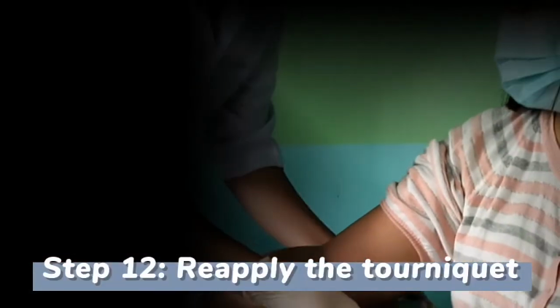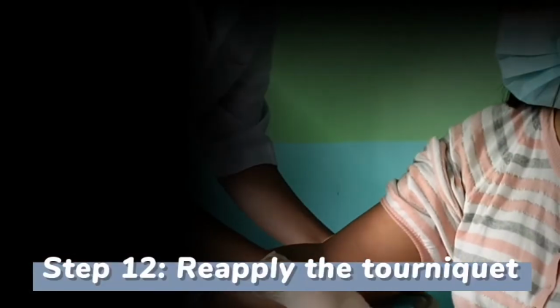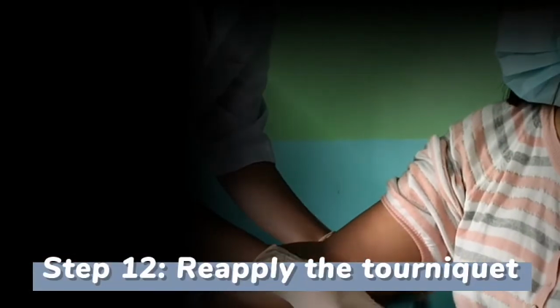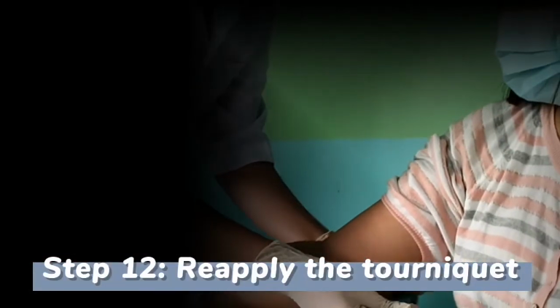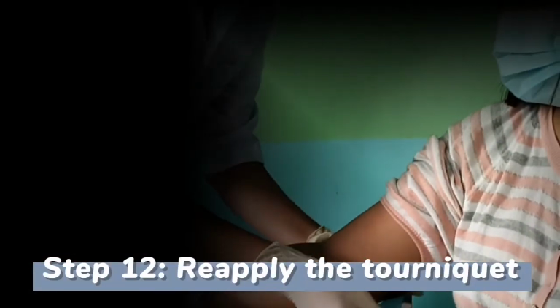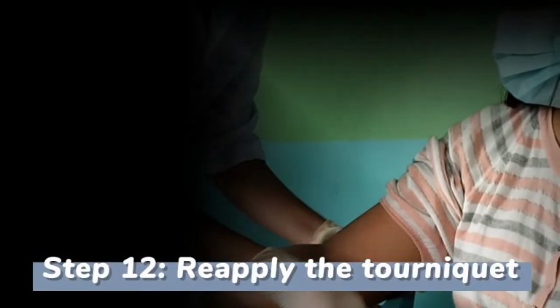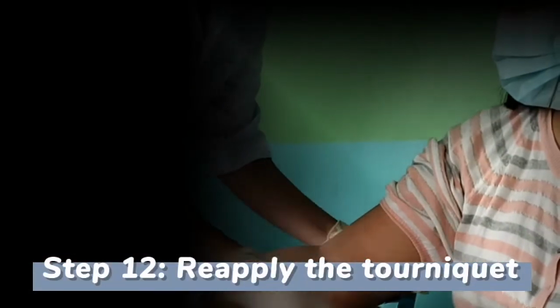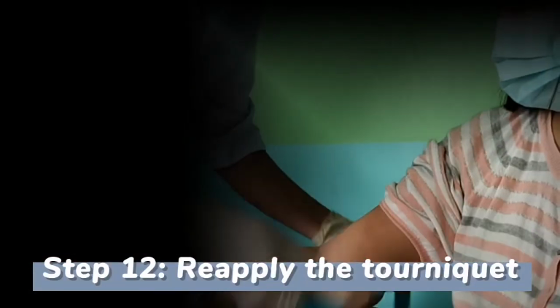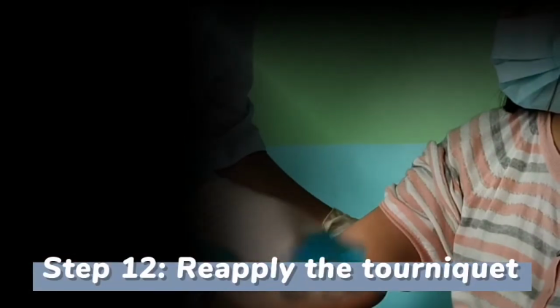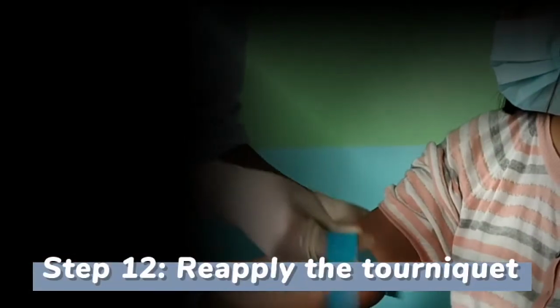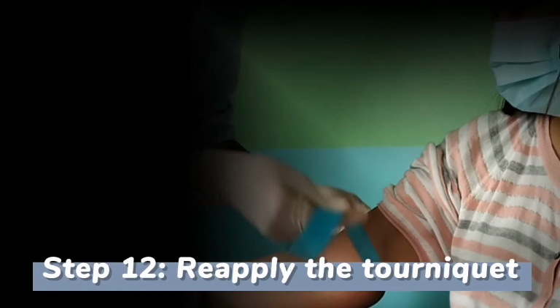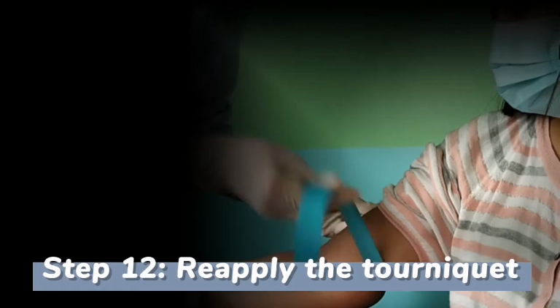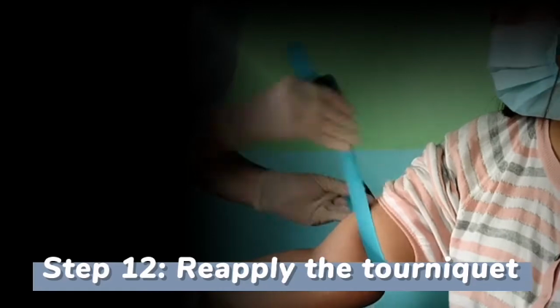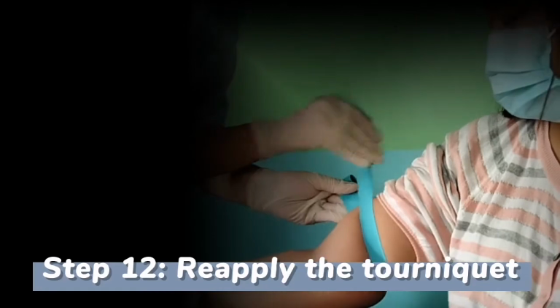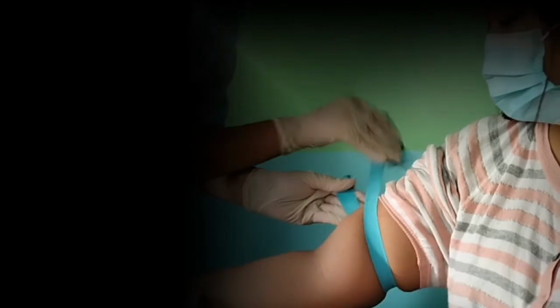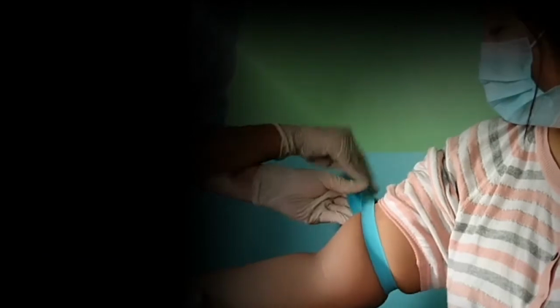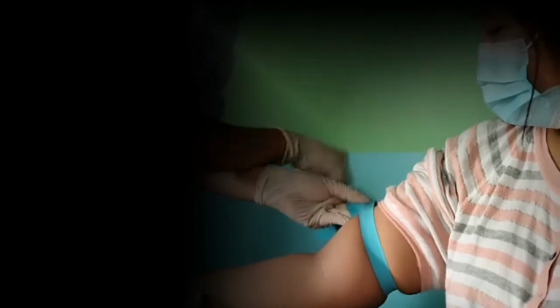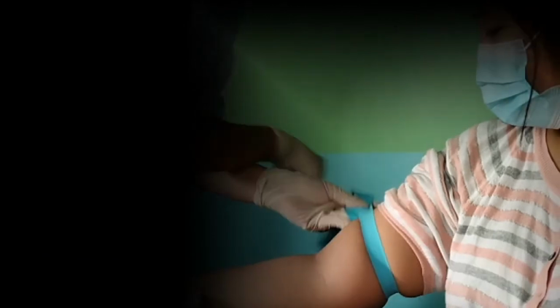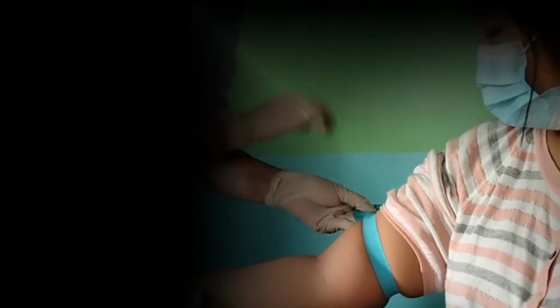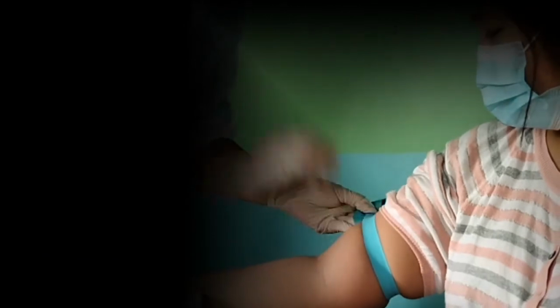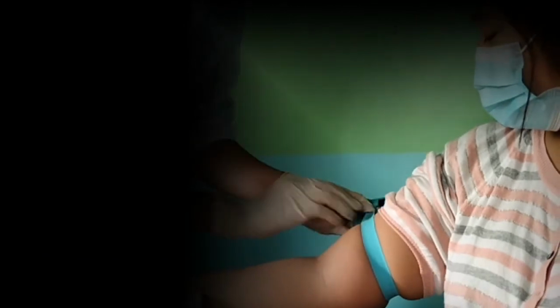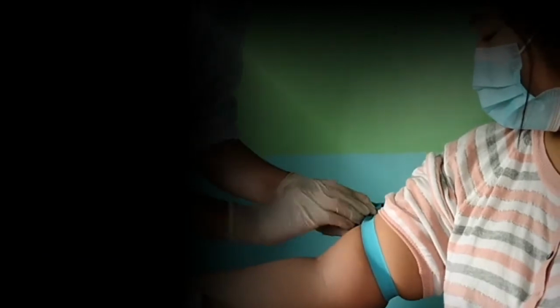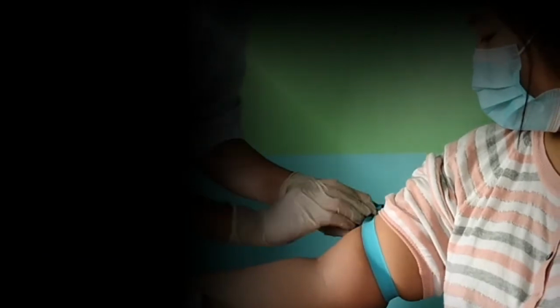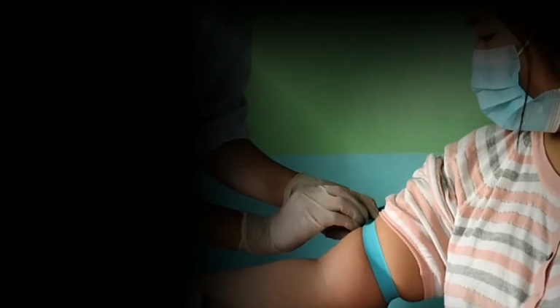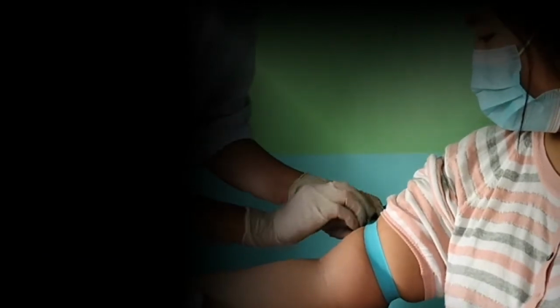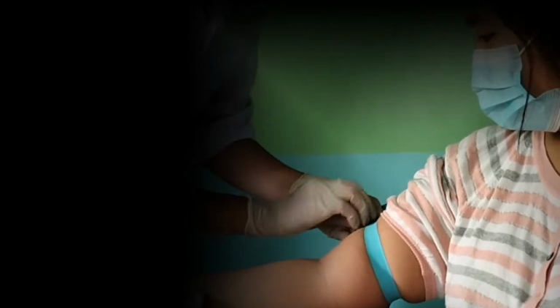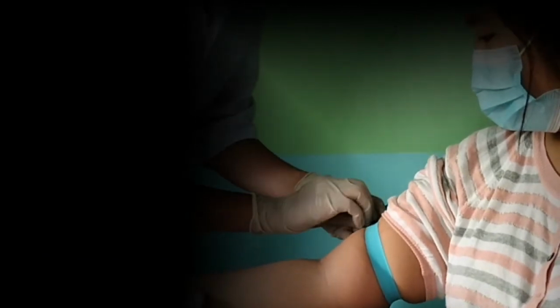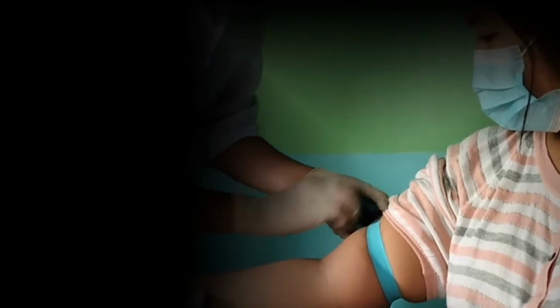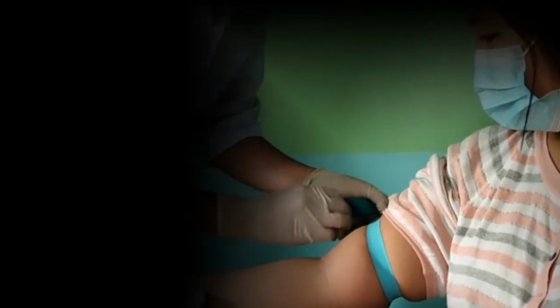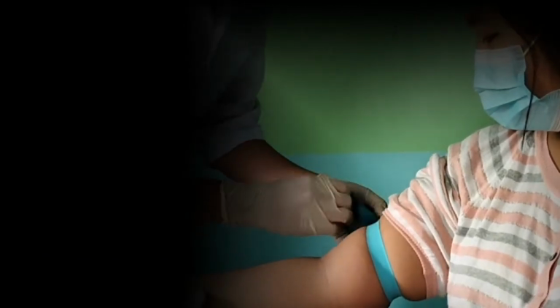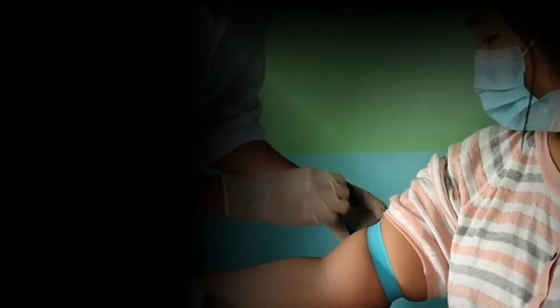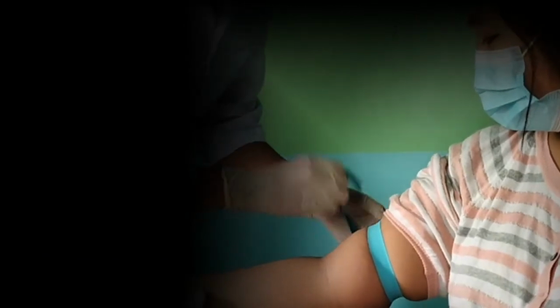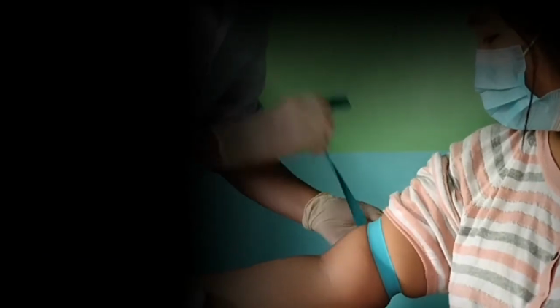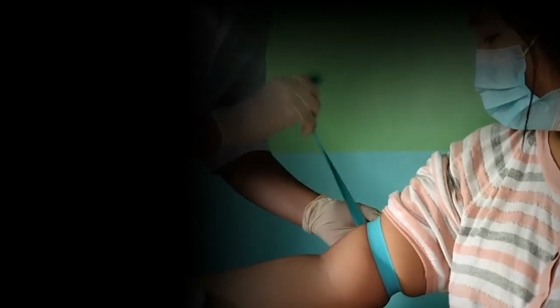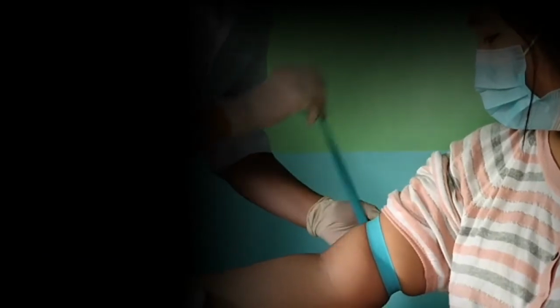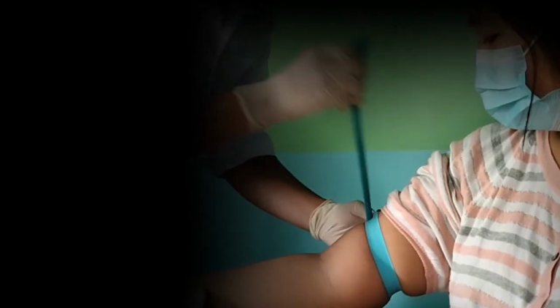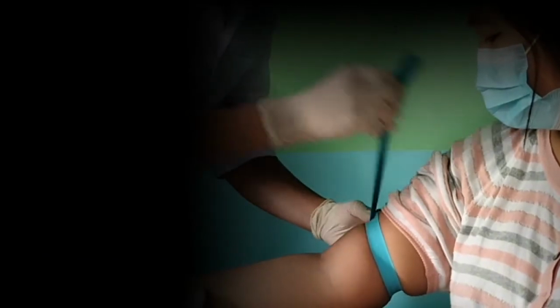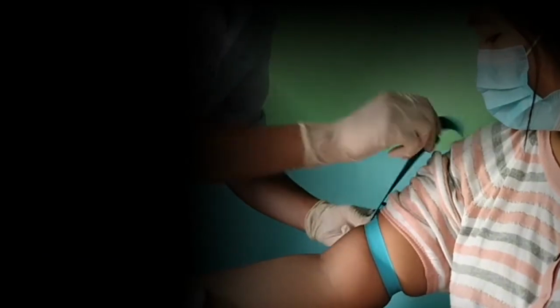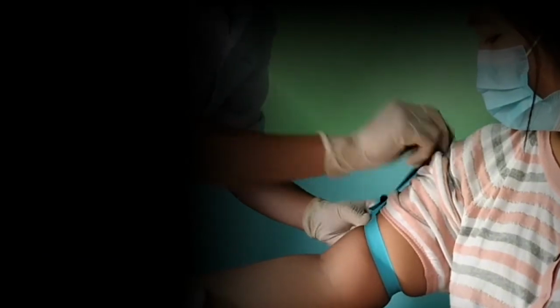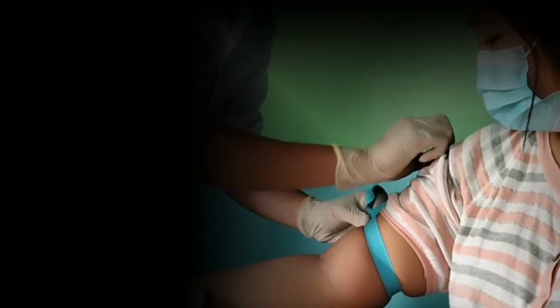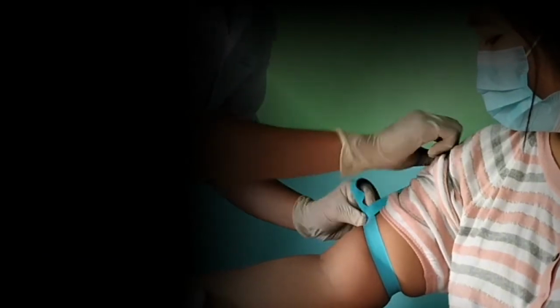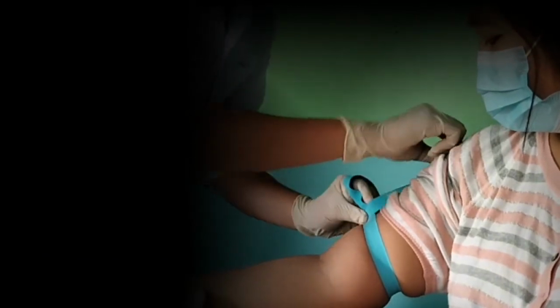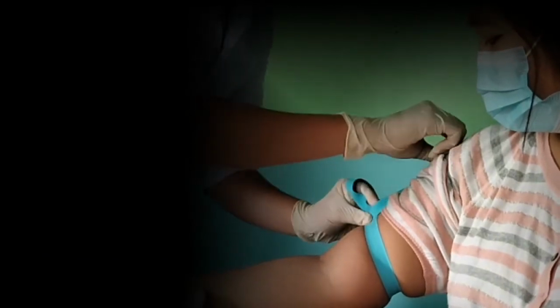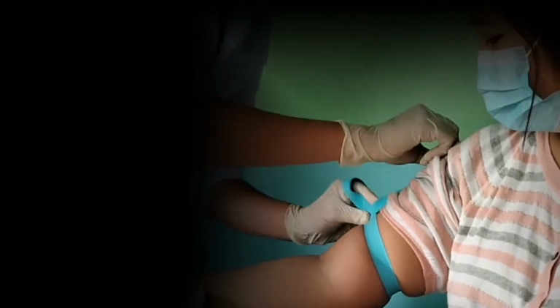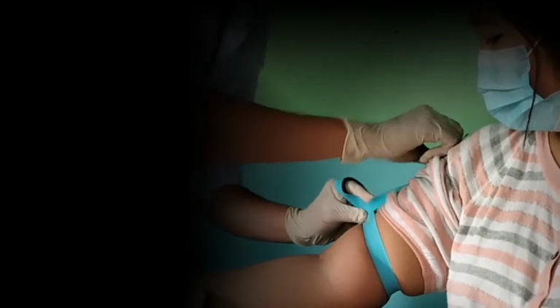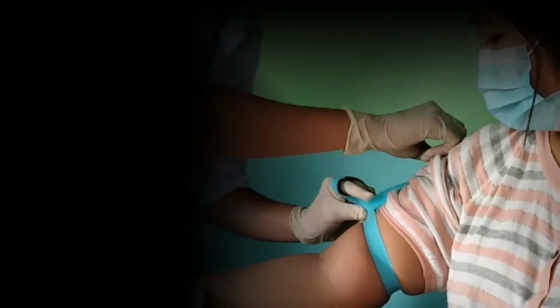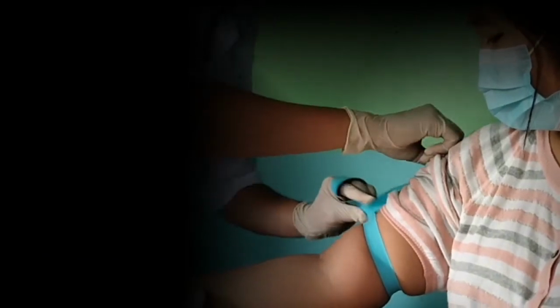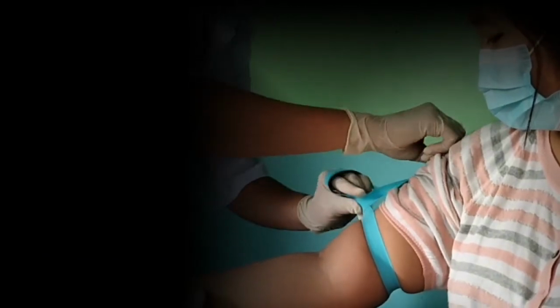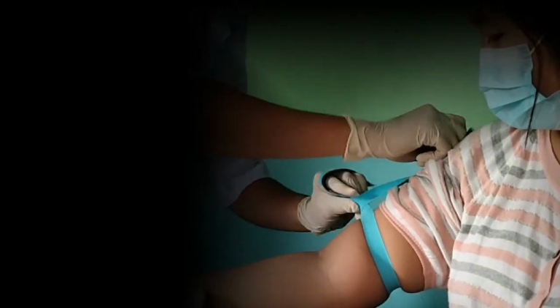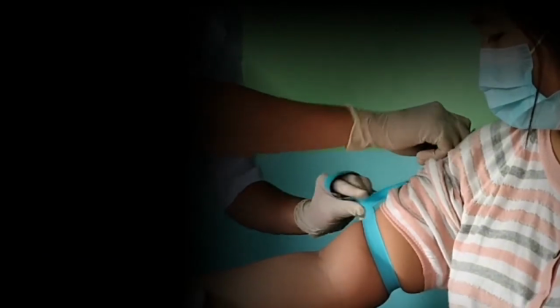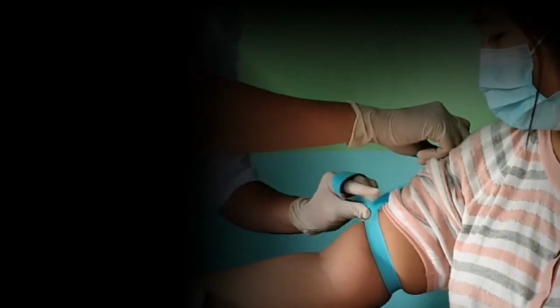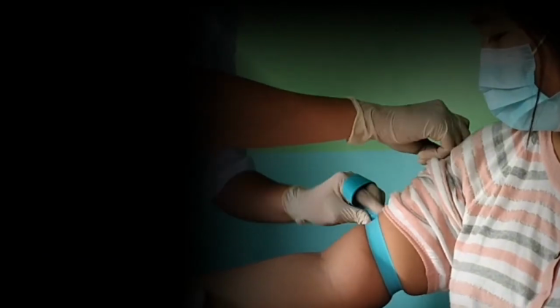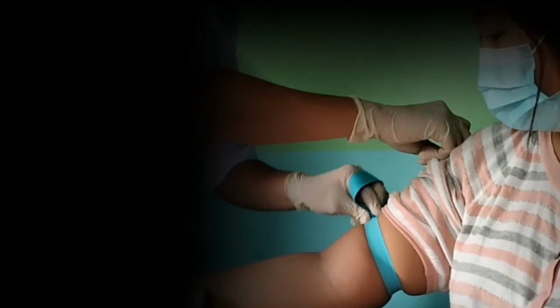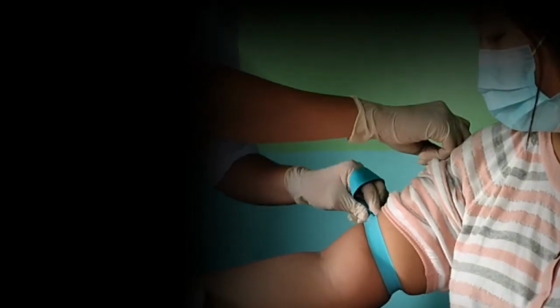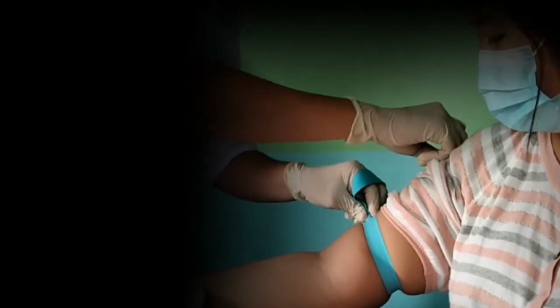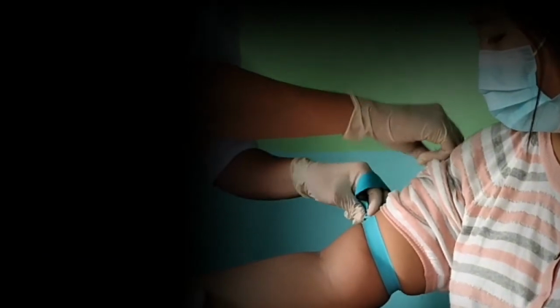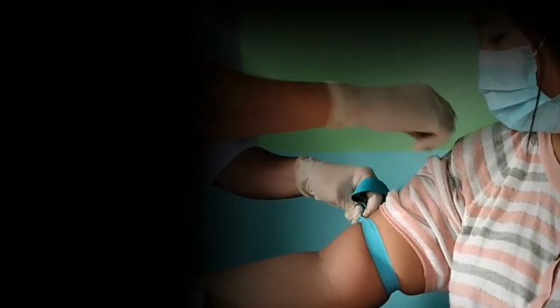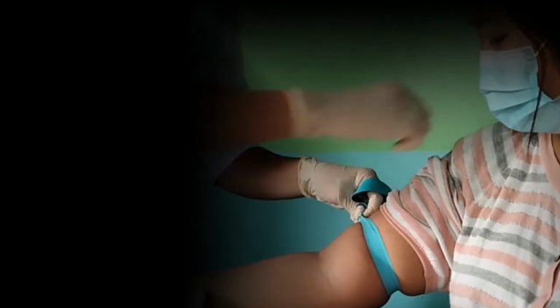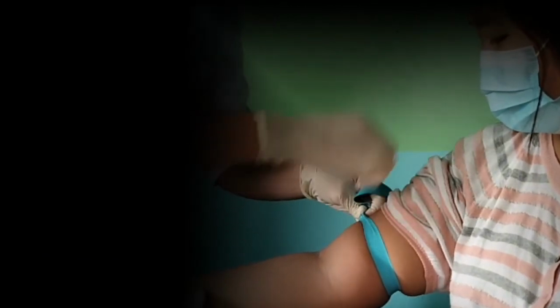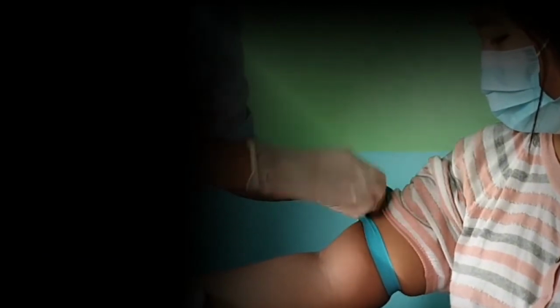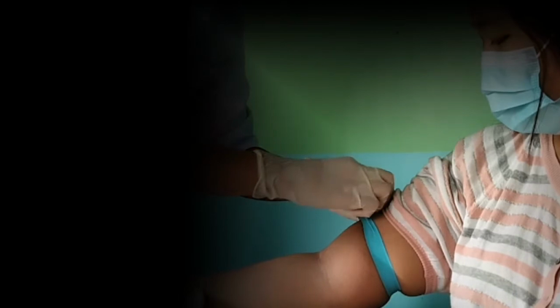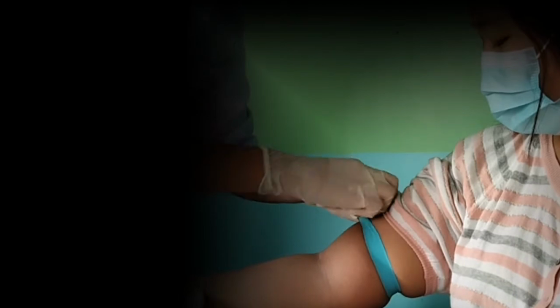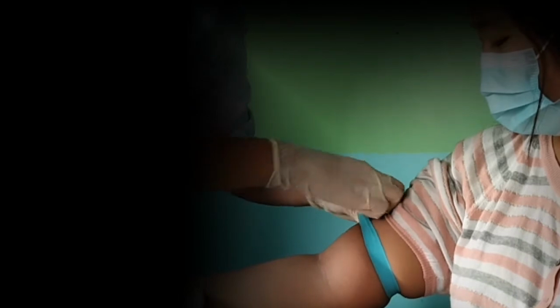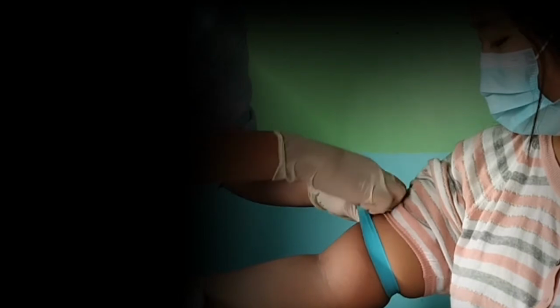Then reapply the tourniquet. Always make sure it's not too loose or too tight.